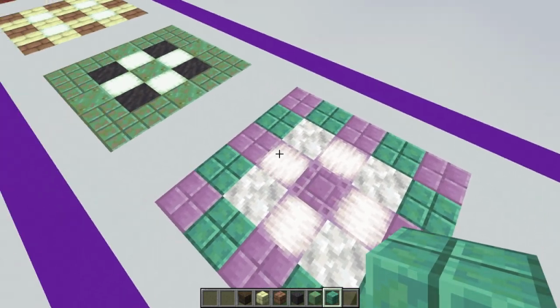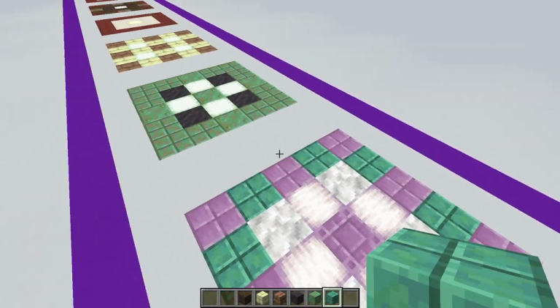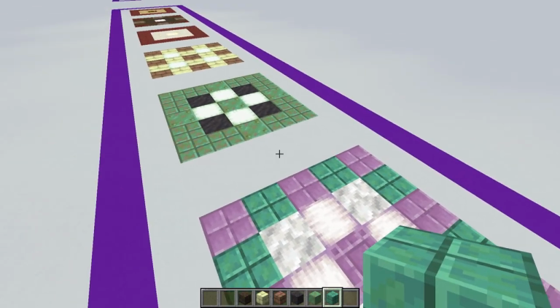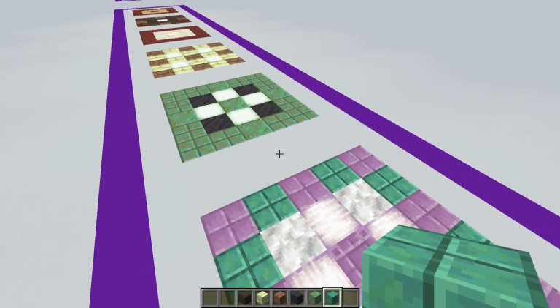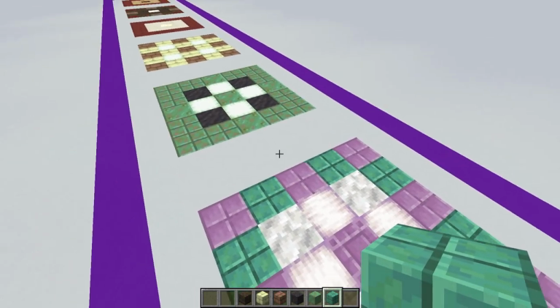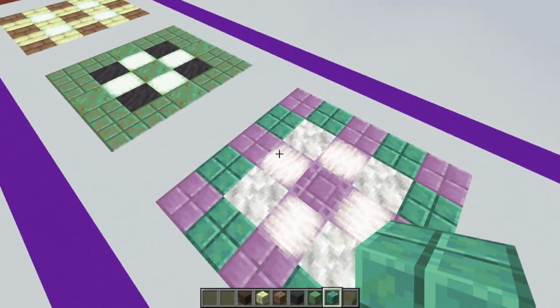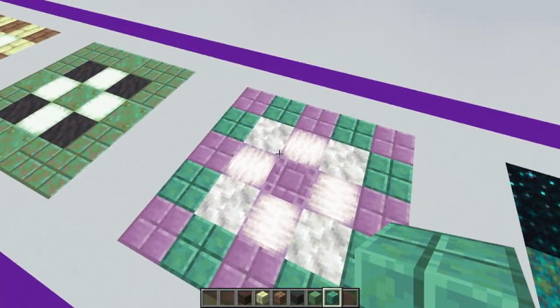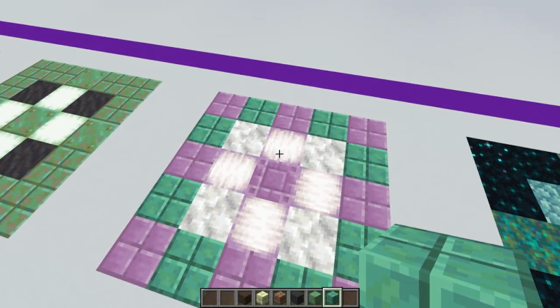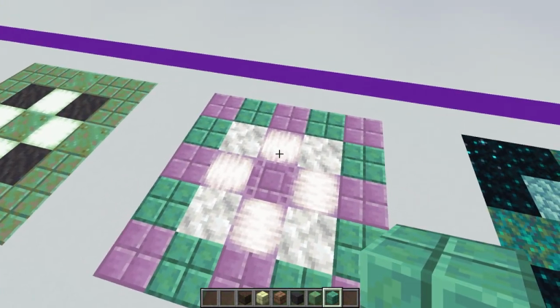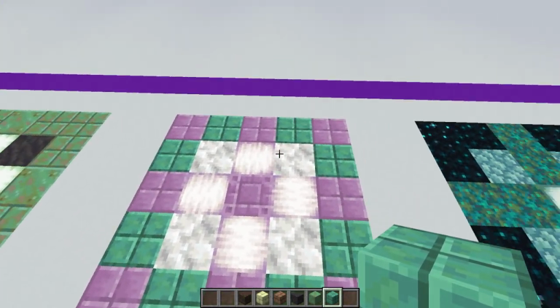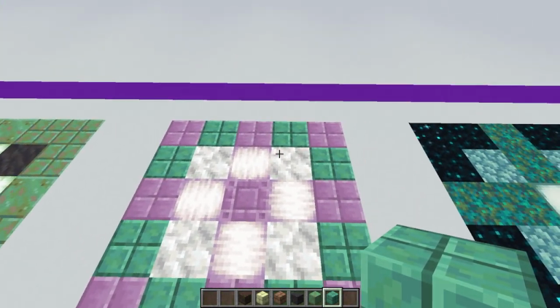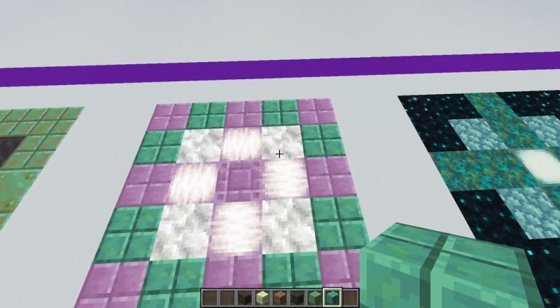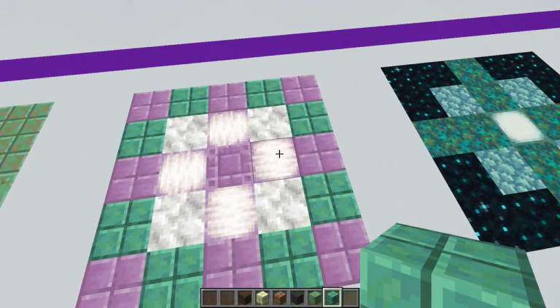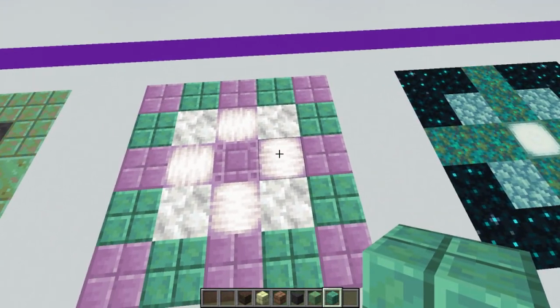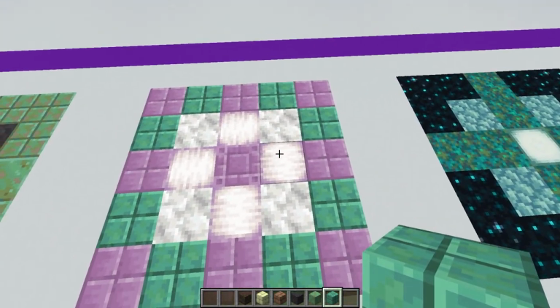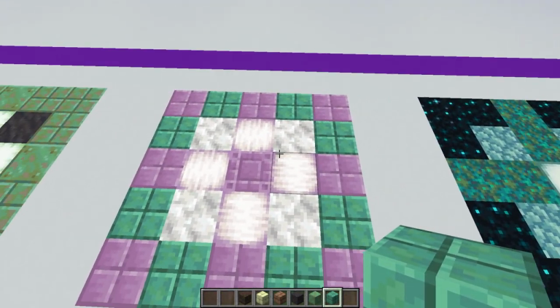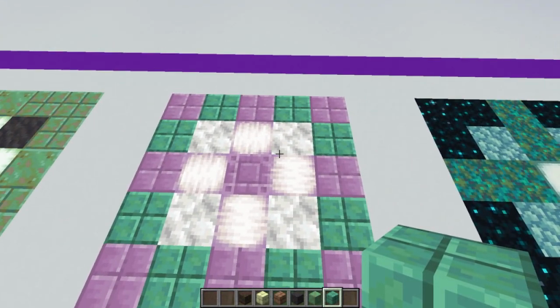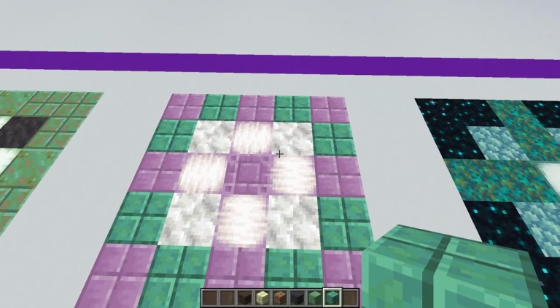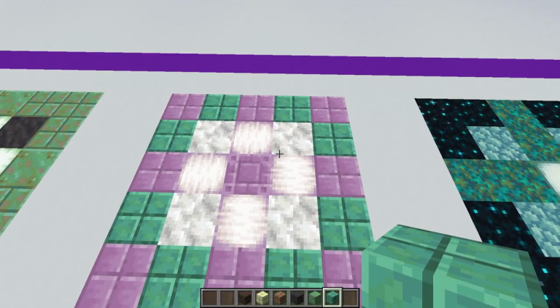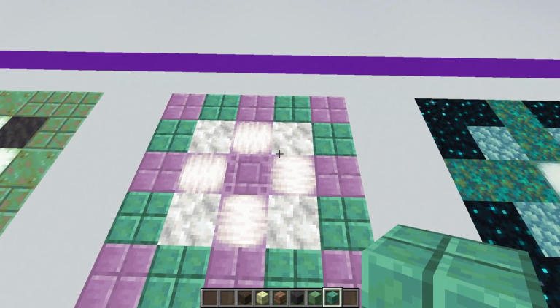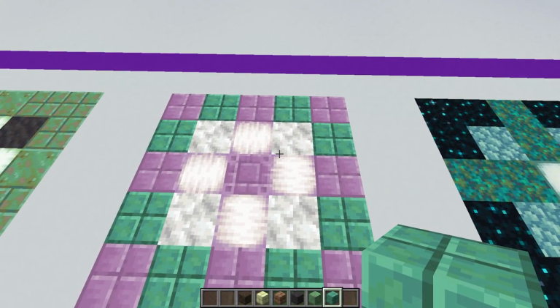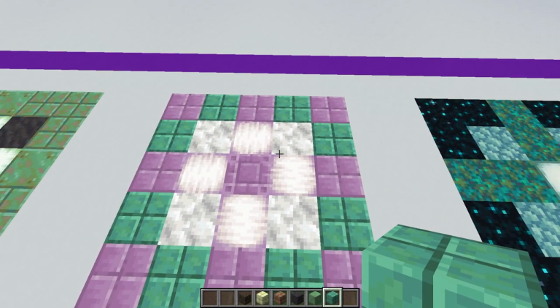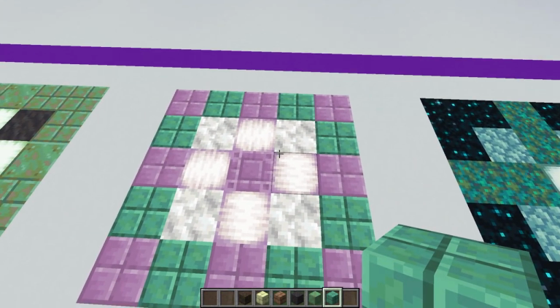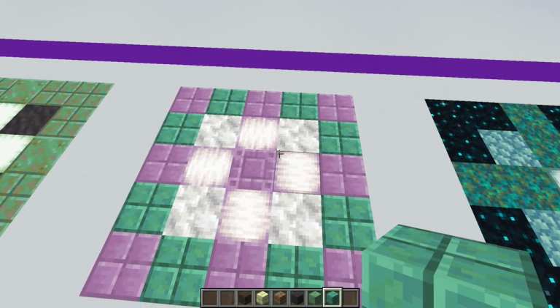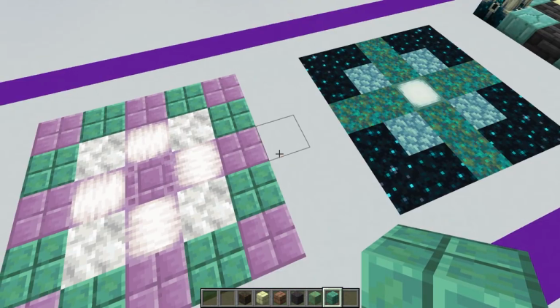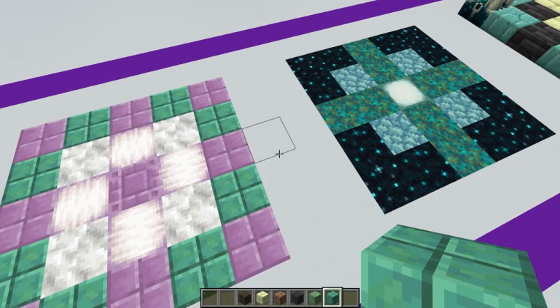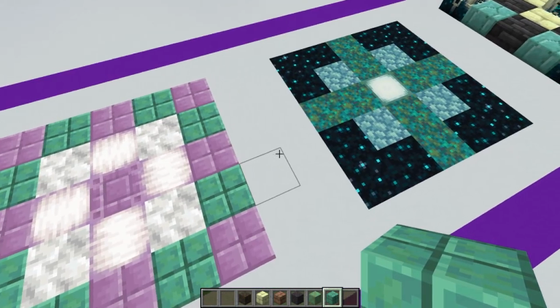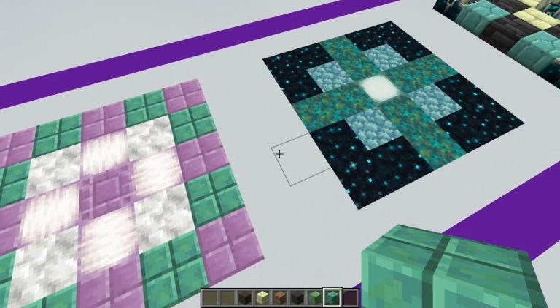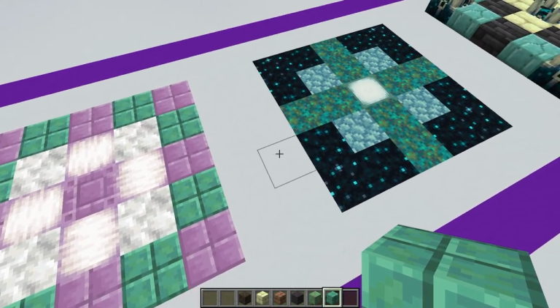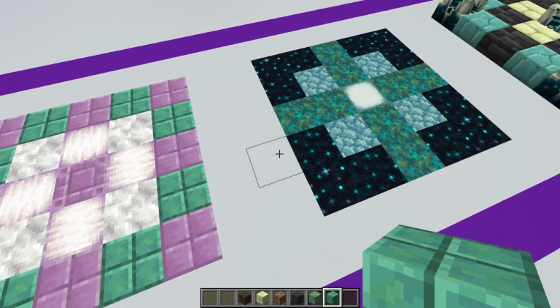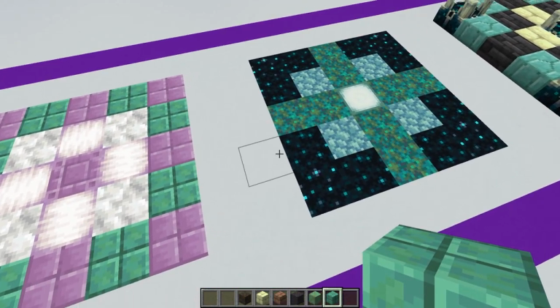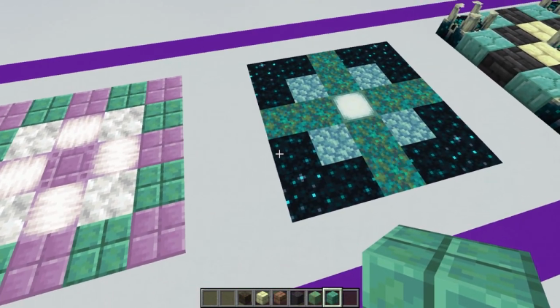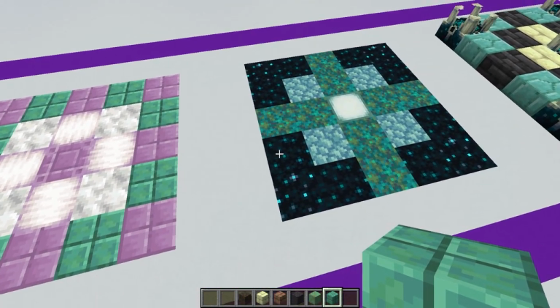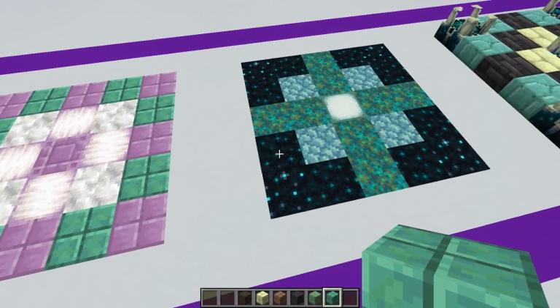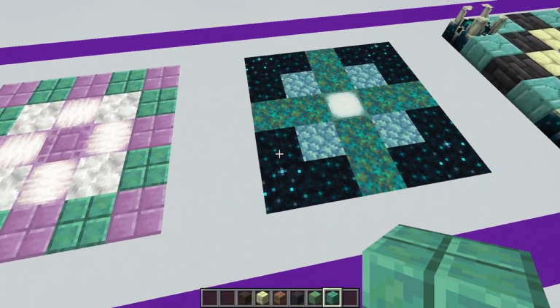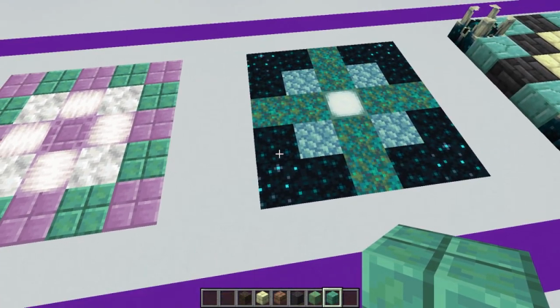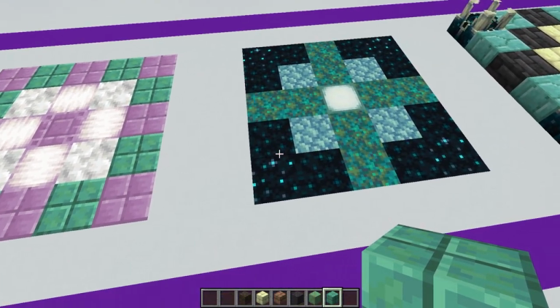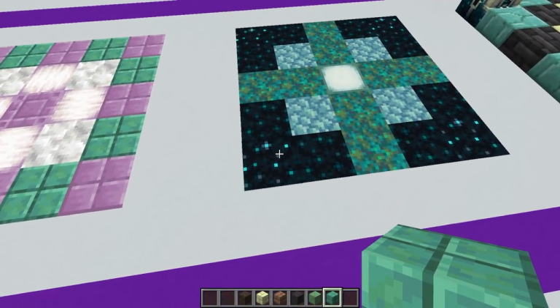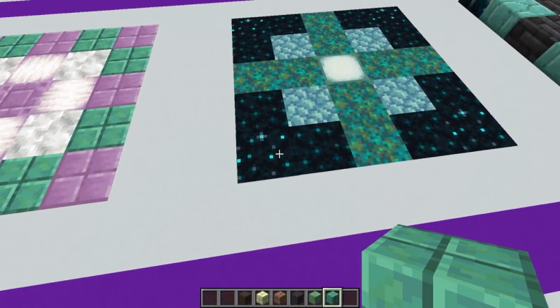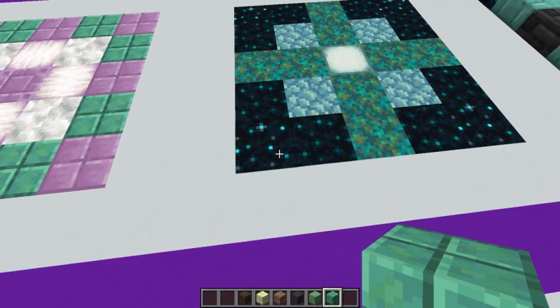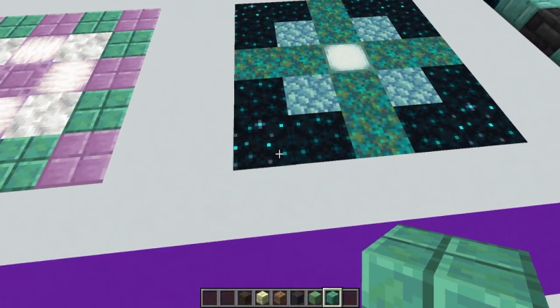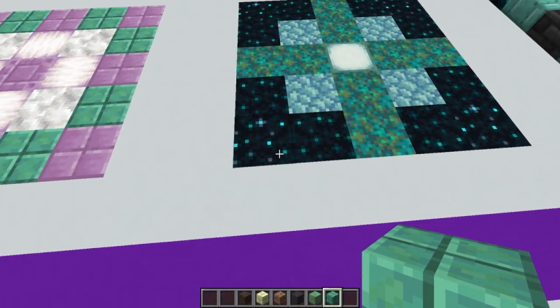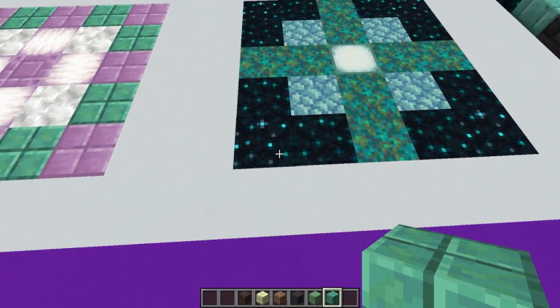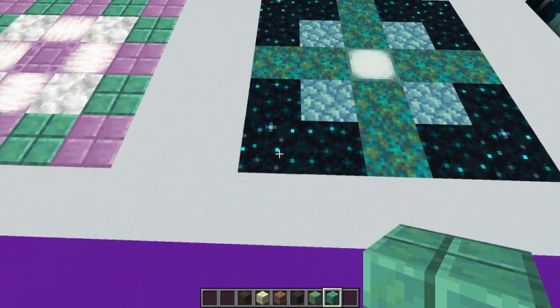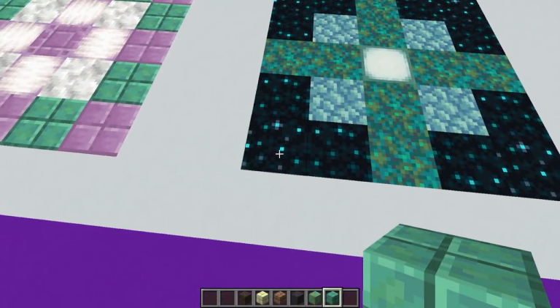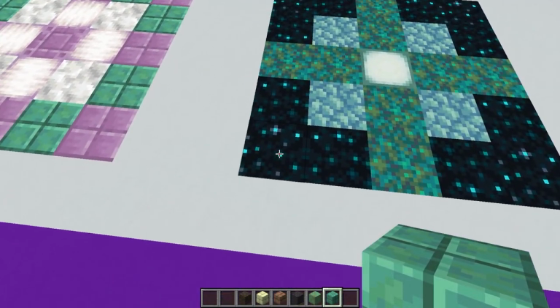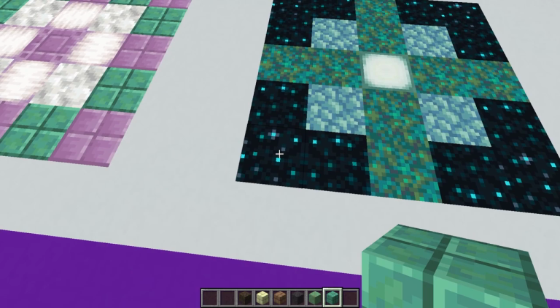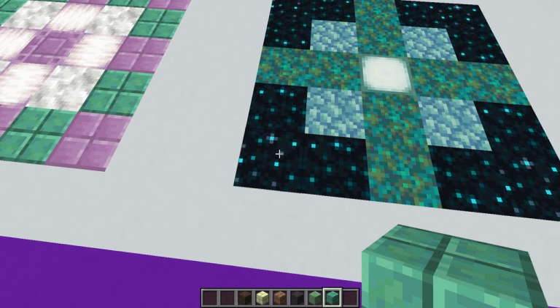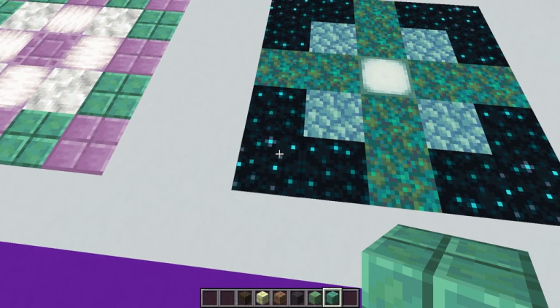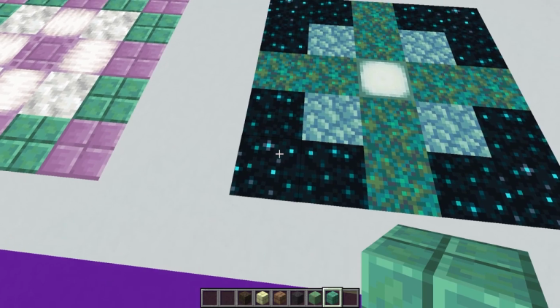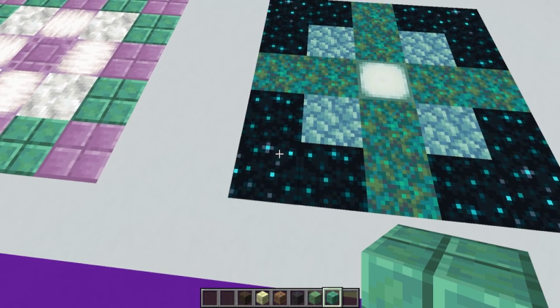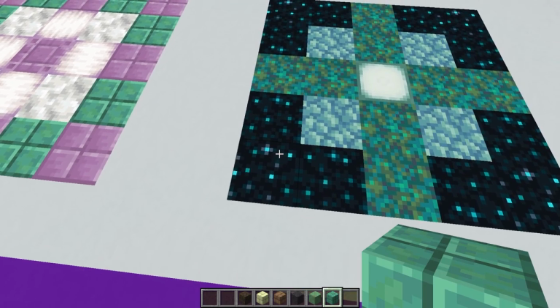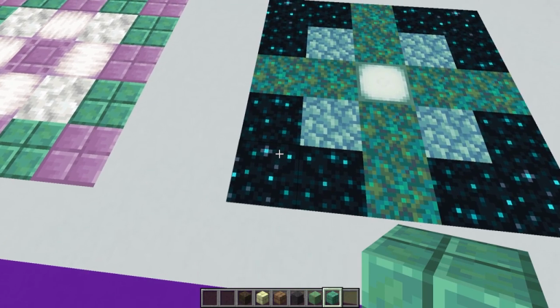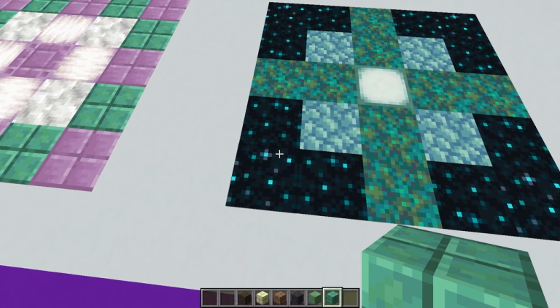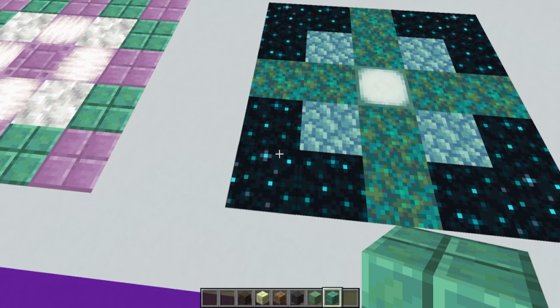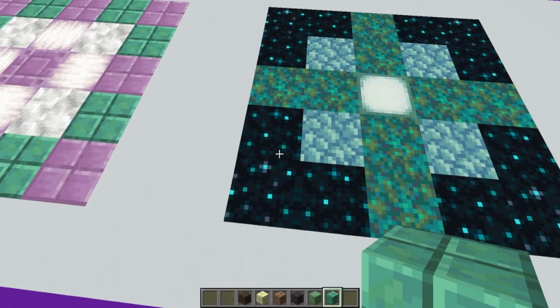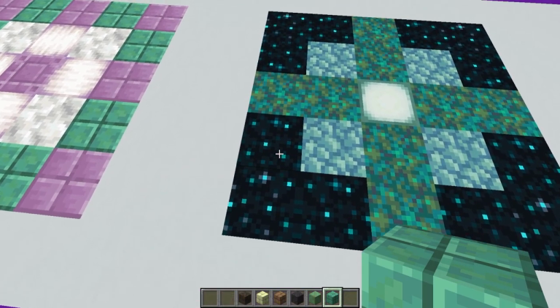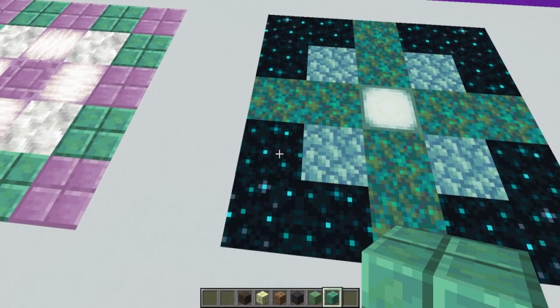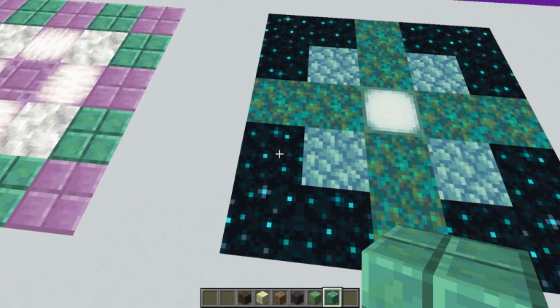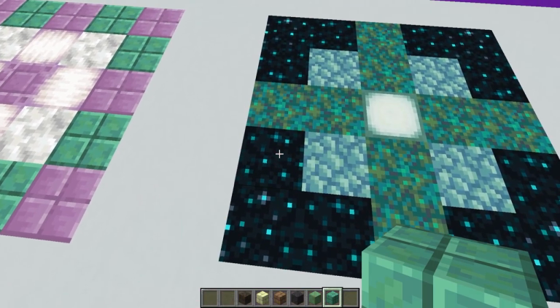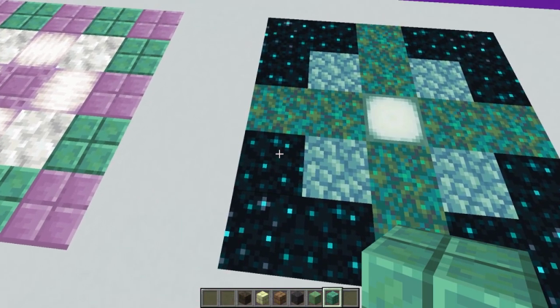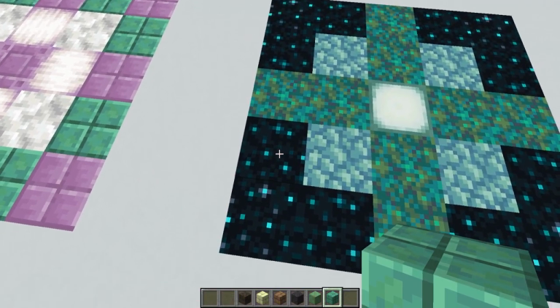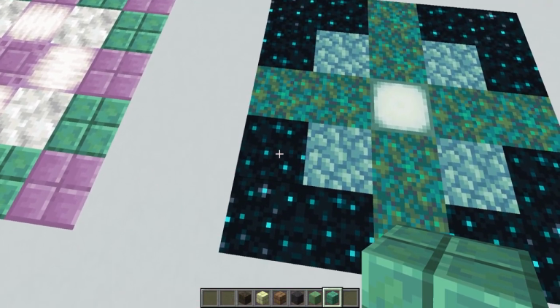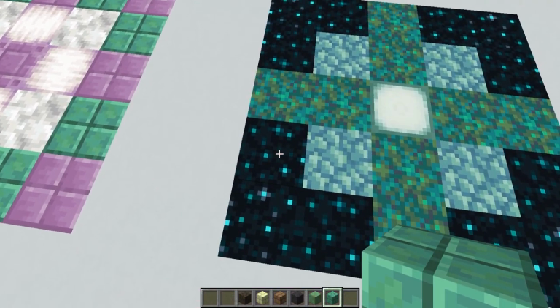Moving on to the pearlescent blocks again, you can see they've got a little purple around the edge, and this gives us an opportunity to use them with the copper — just the regular copper — and actually use these with the purple. The purple and the copper go really quite well together, and if you mix in just a little bit of the calcite you can get a lighter tone and some really interesting patterns with these new blocks.